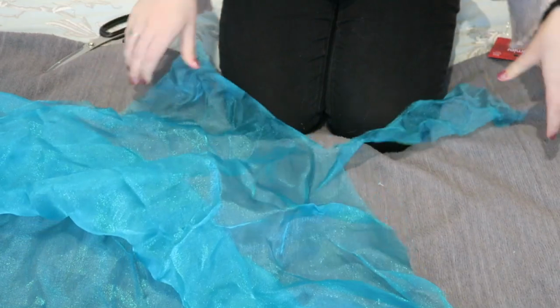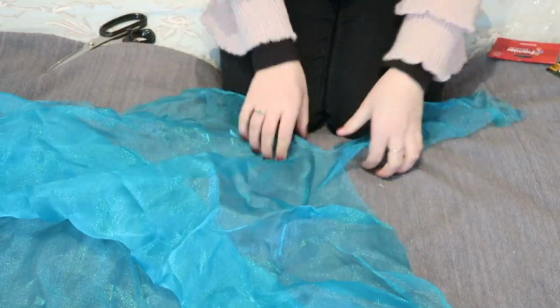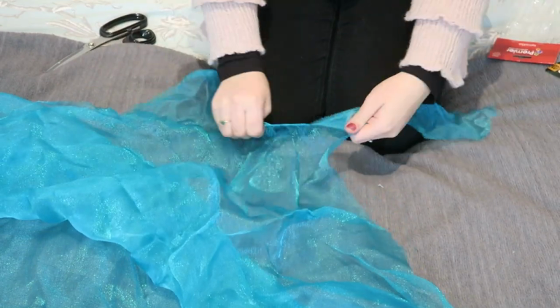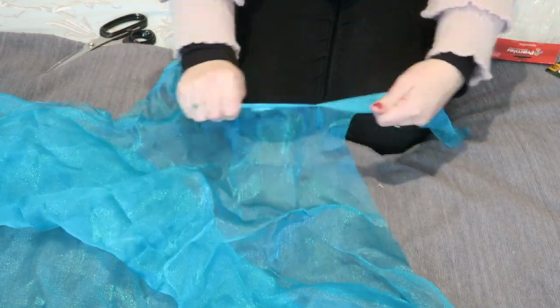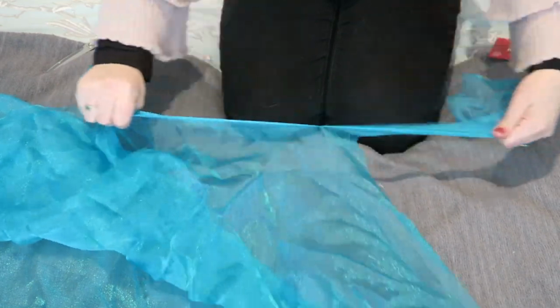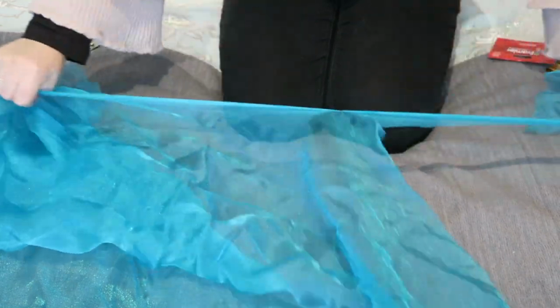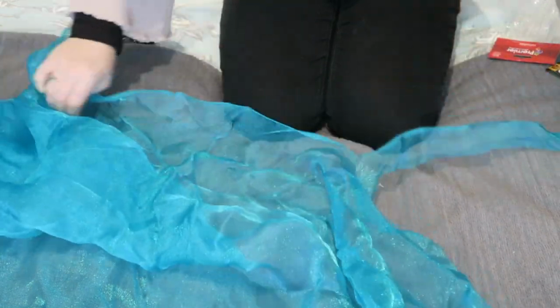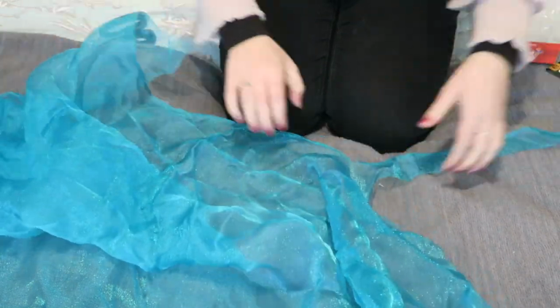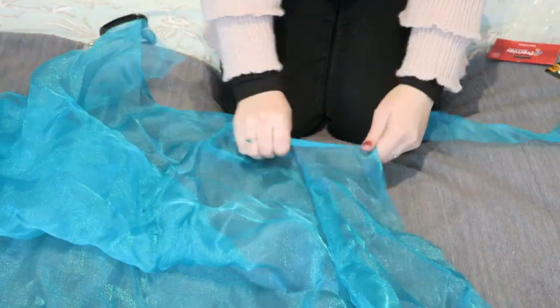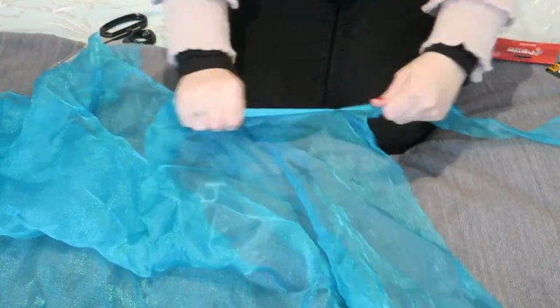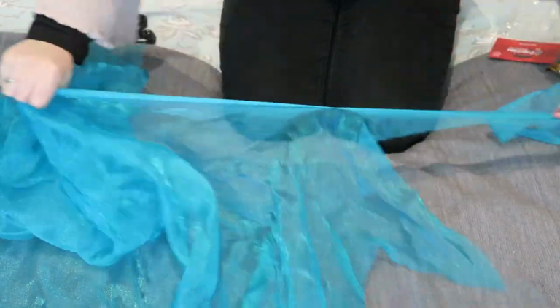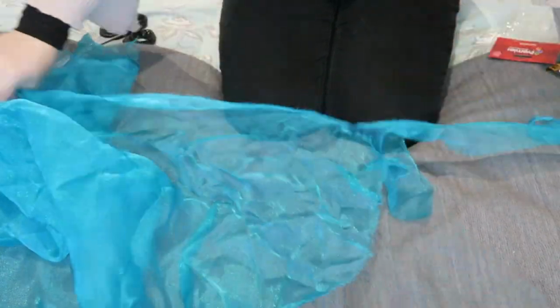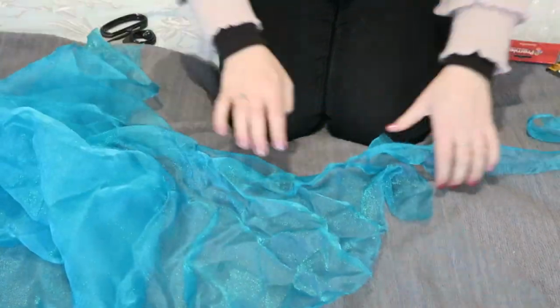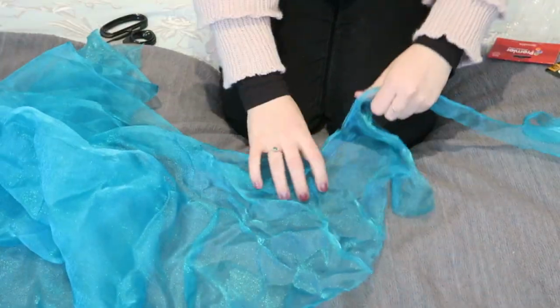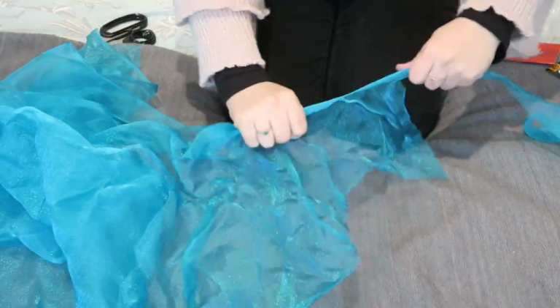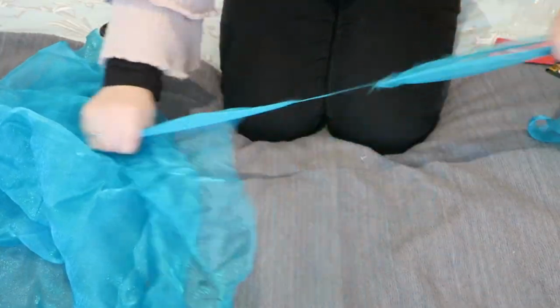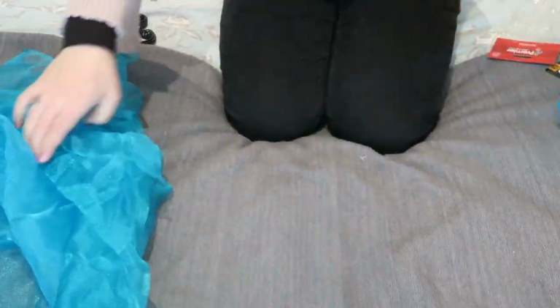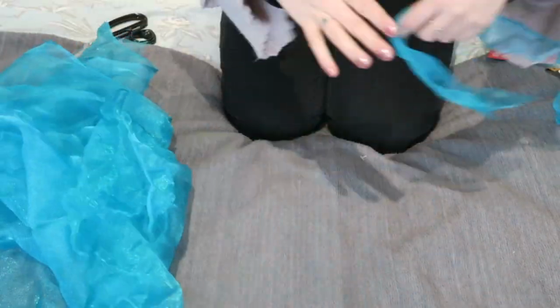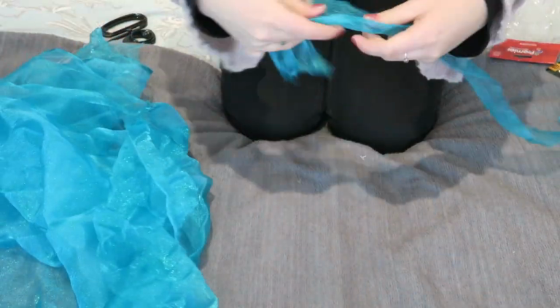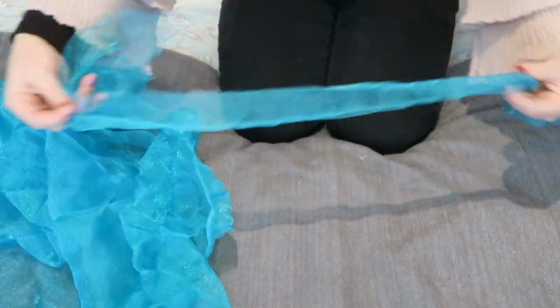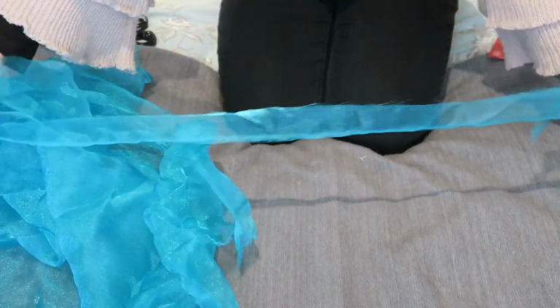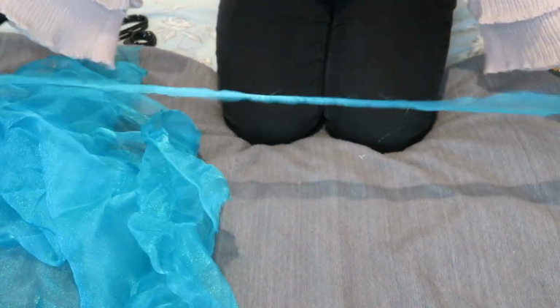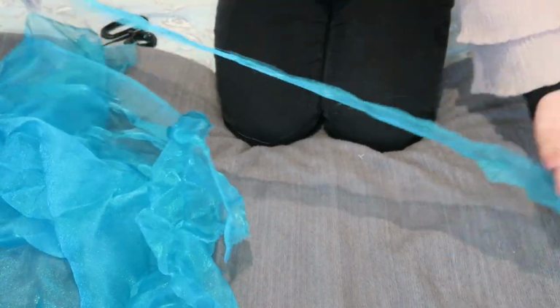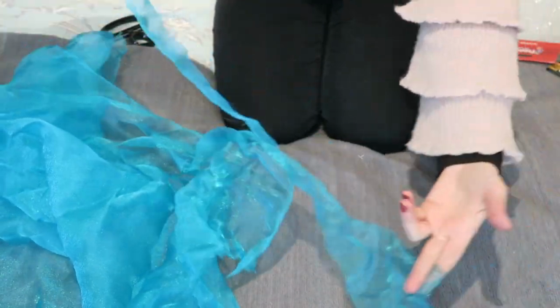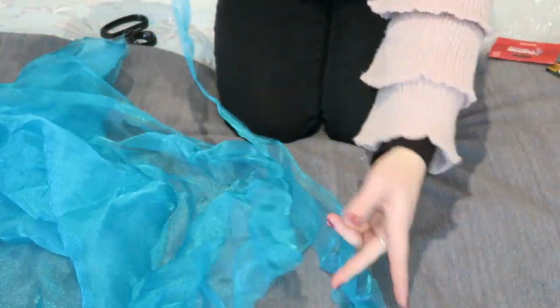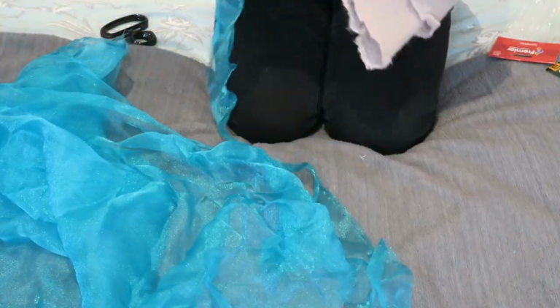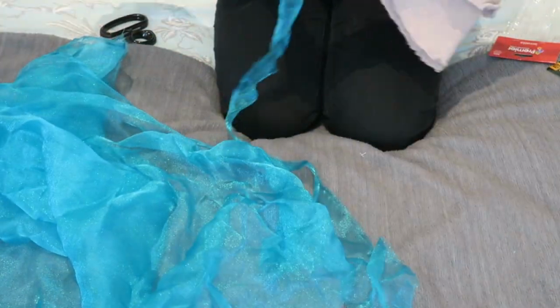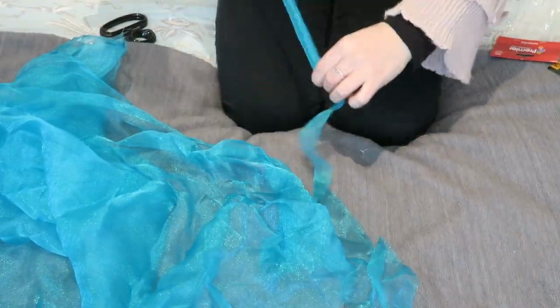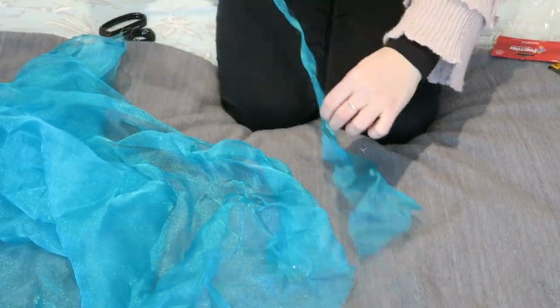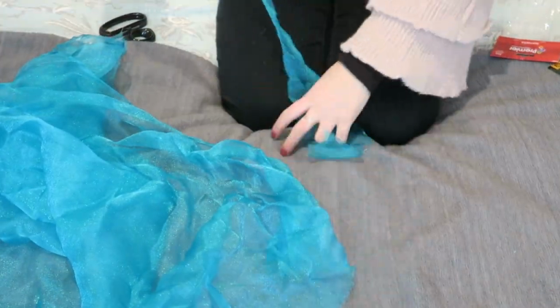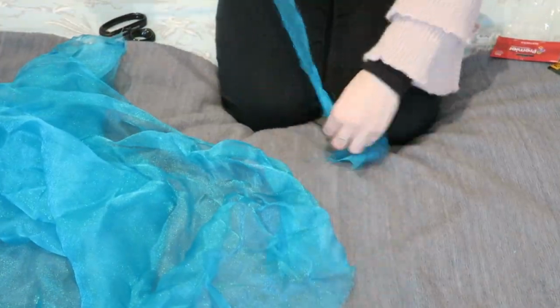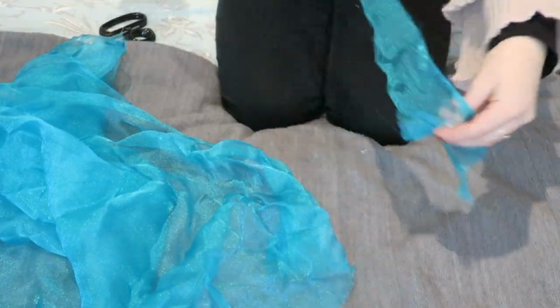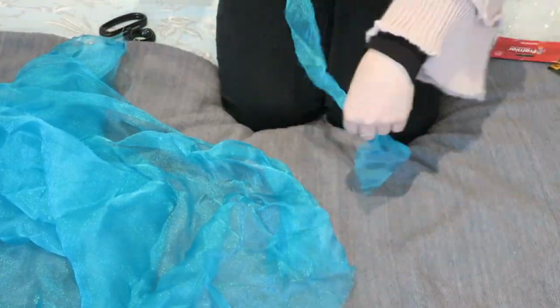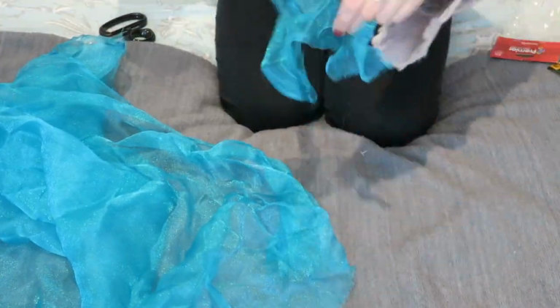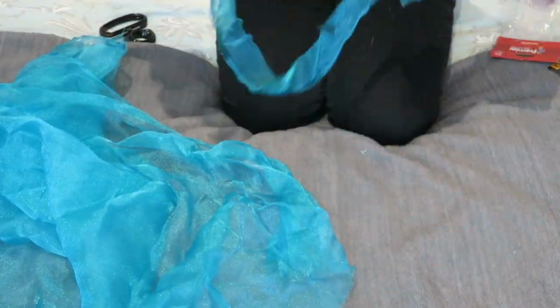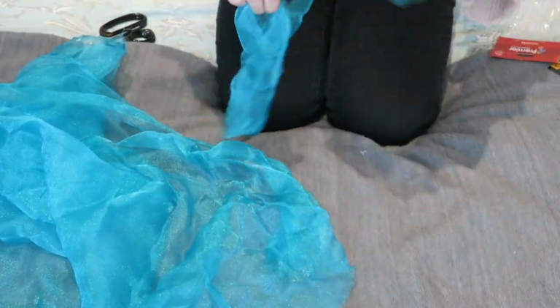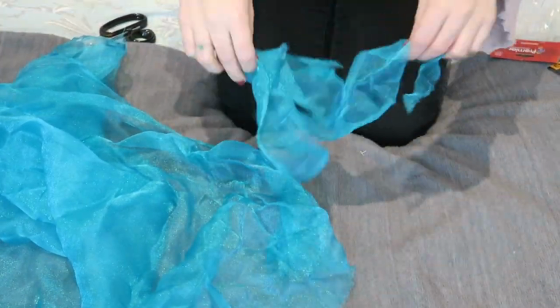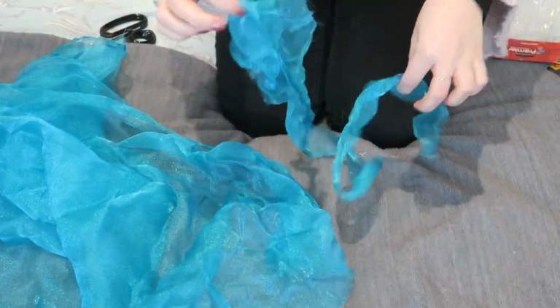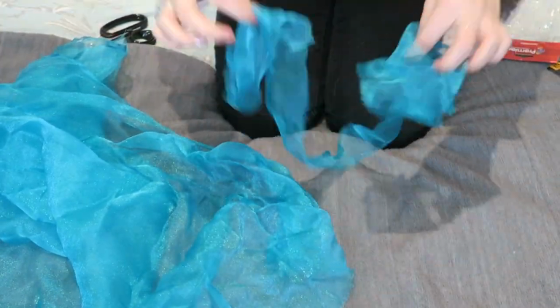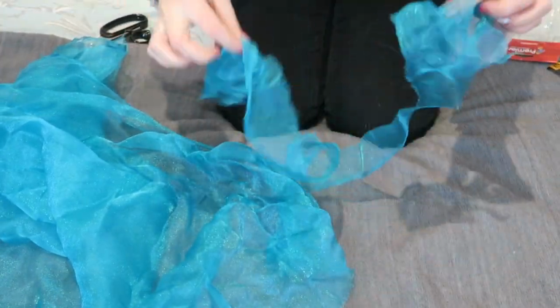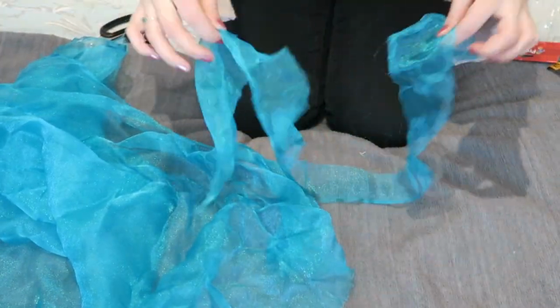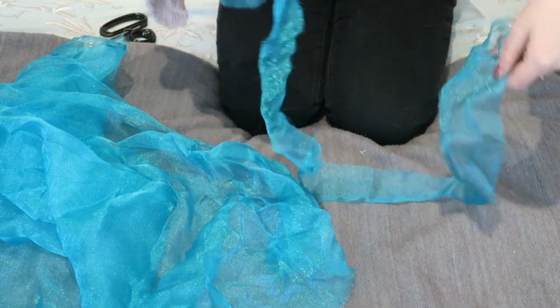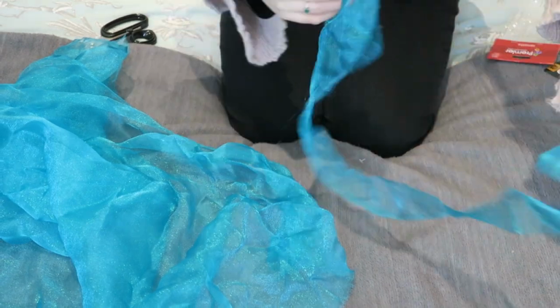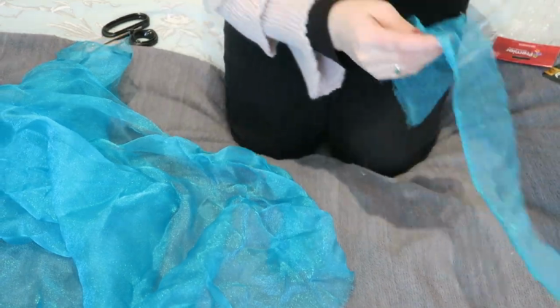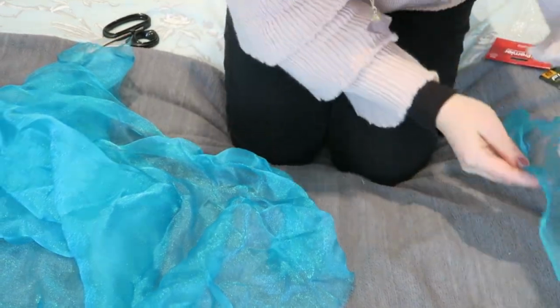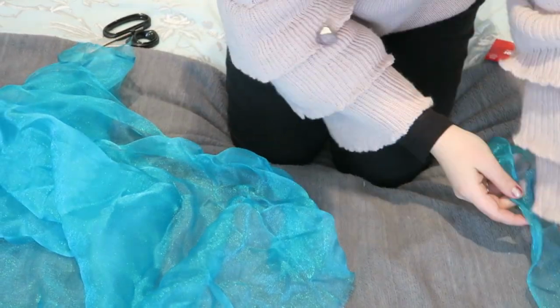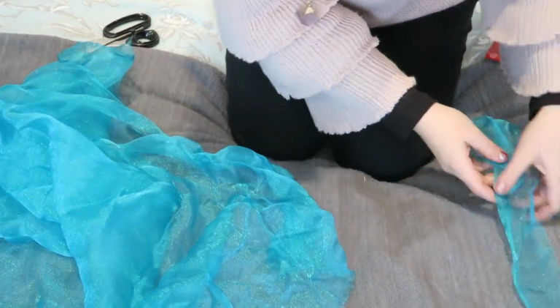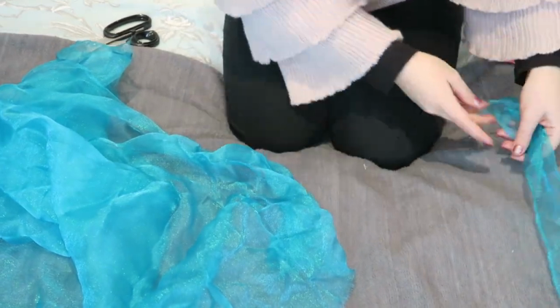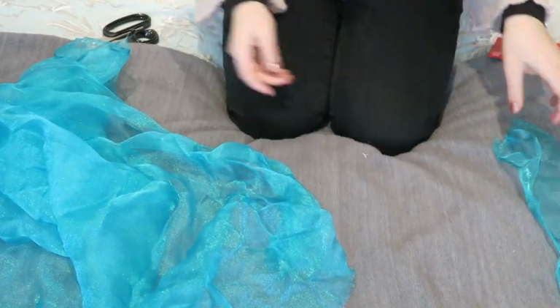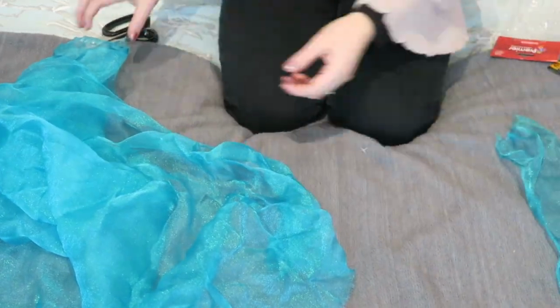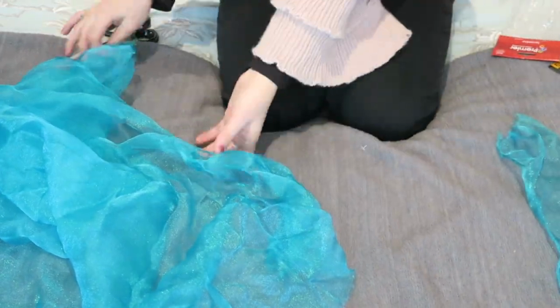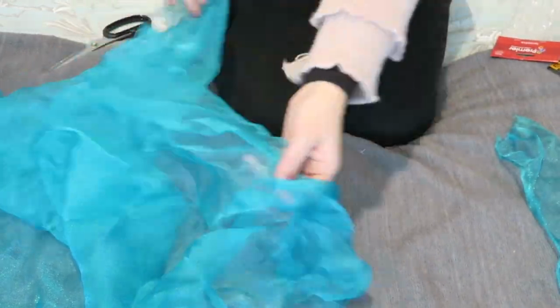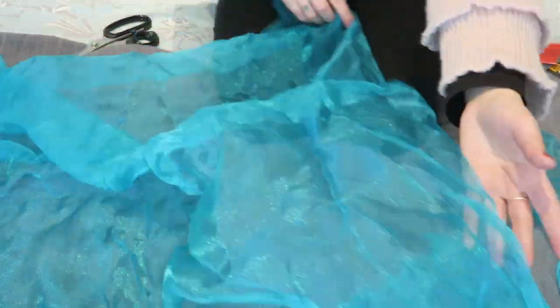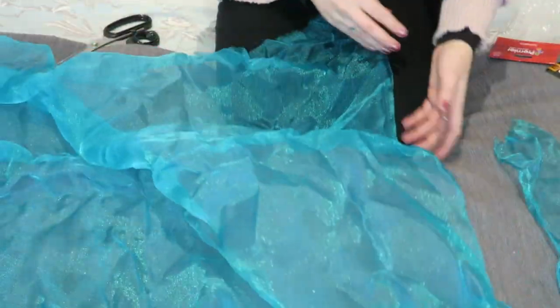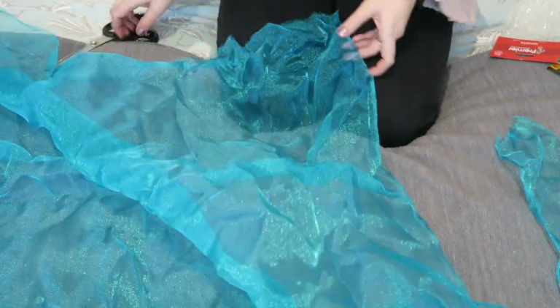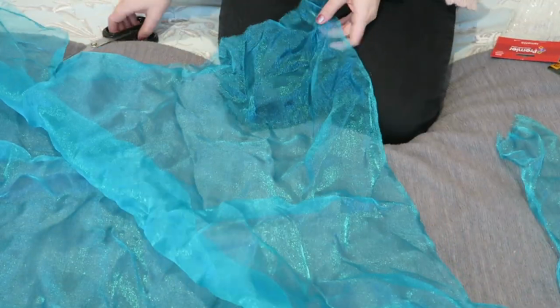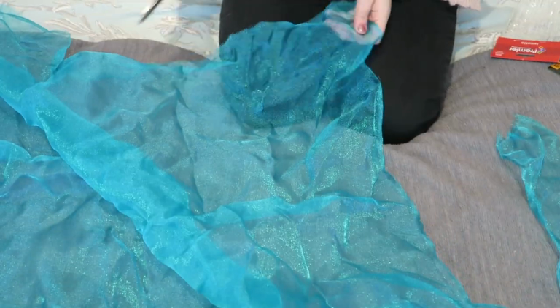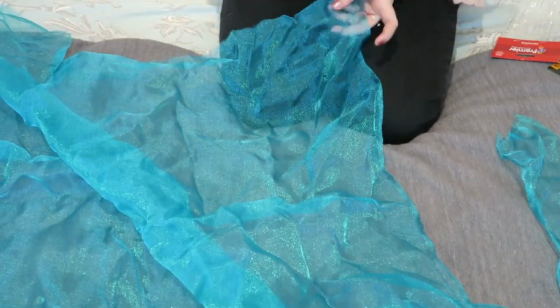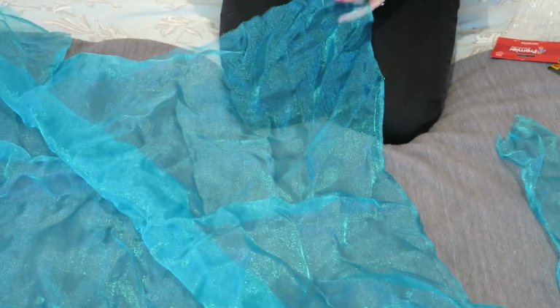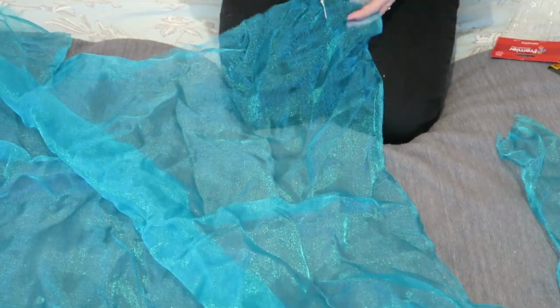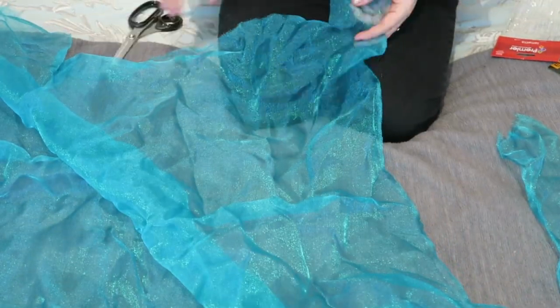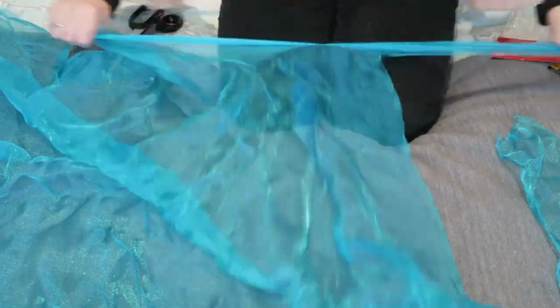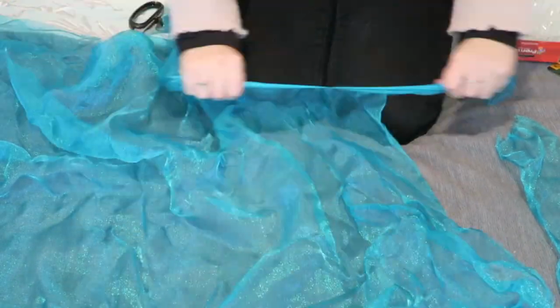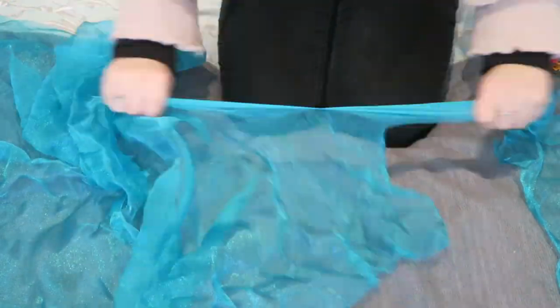I'm using a shiny chiffon which catches the light really nicely — just cut that into long strips, and this is what you're going to put on the side of your umbrella.